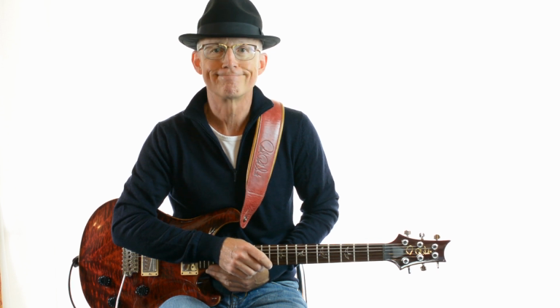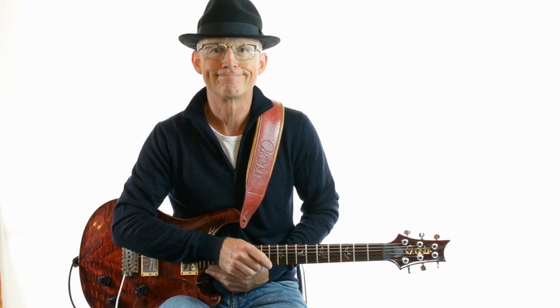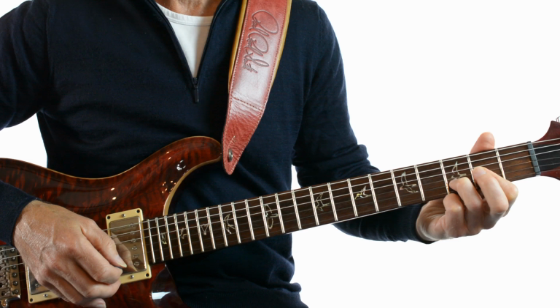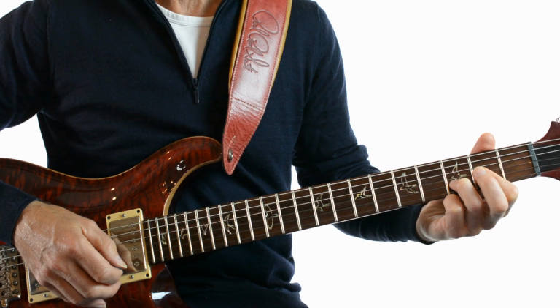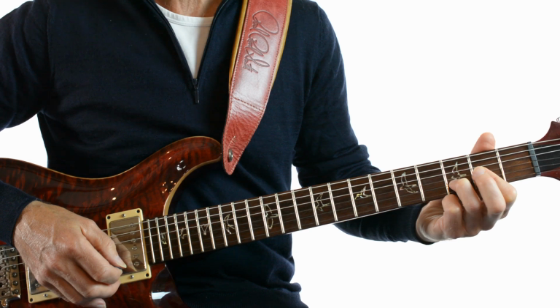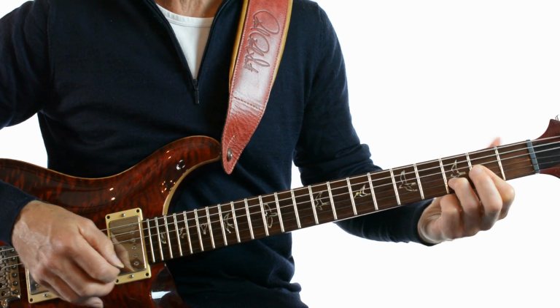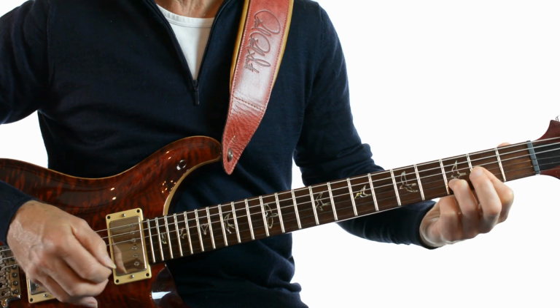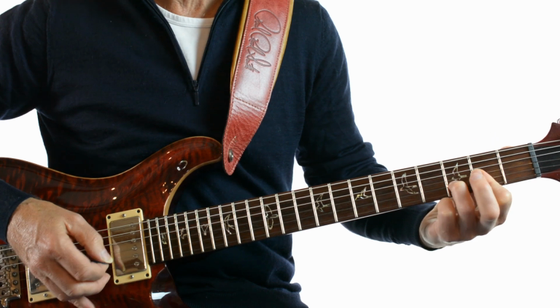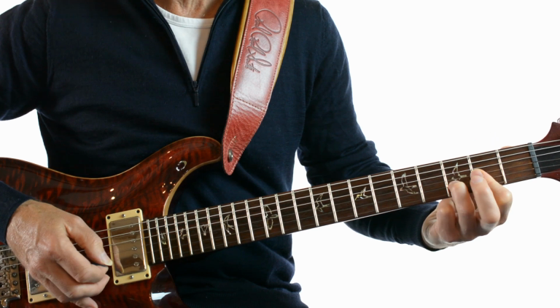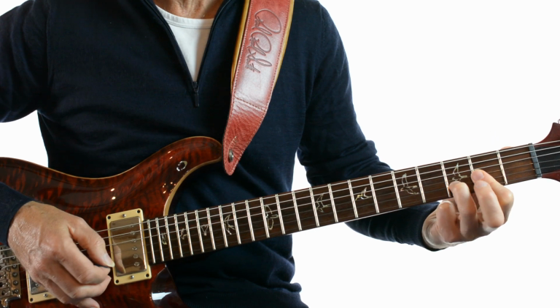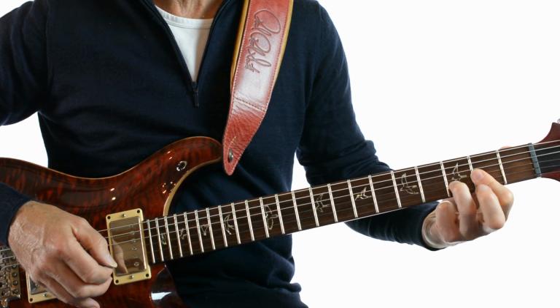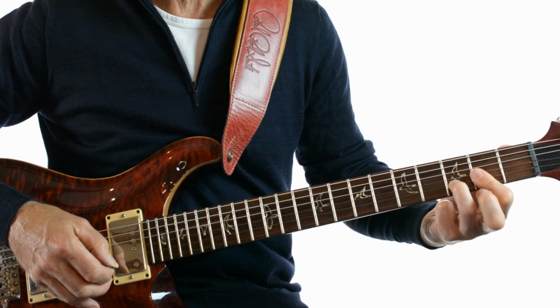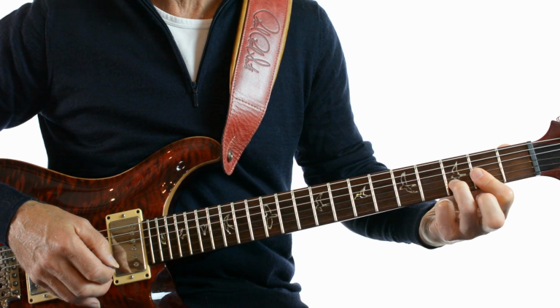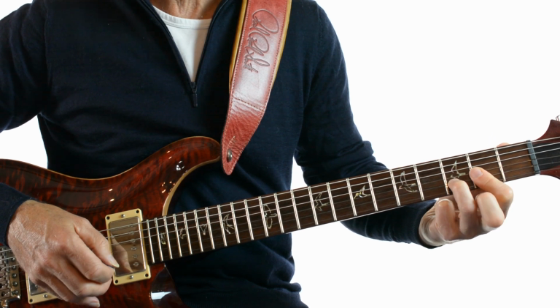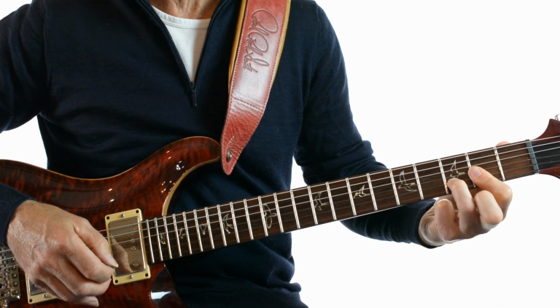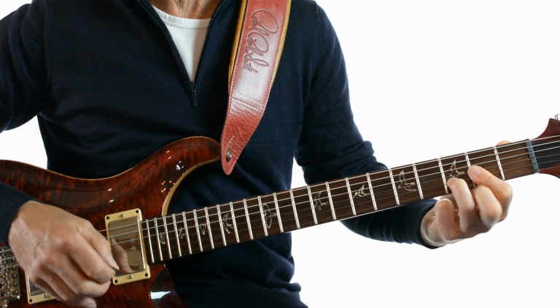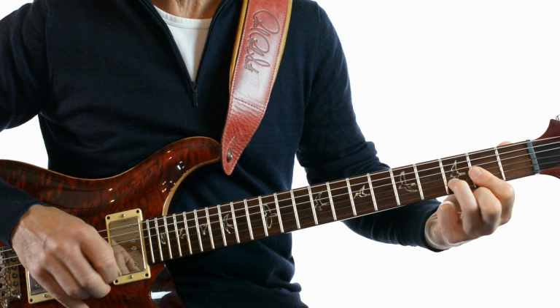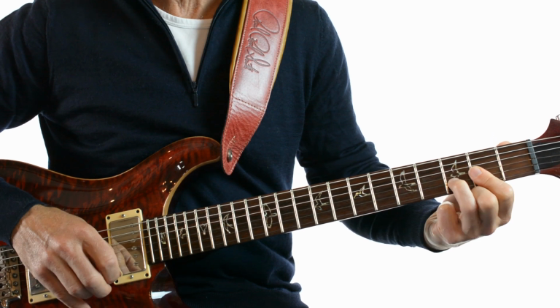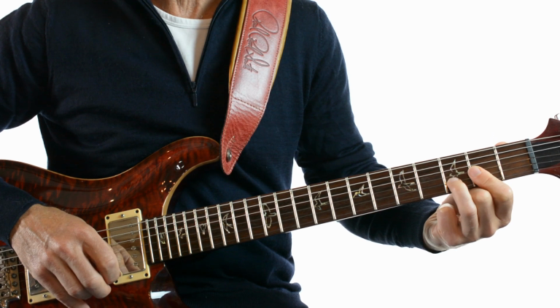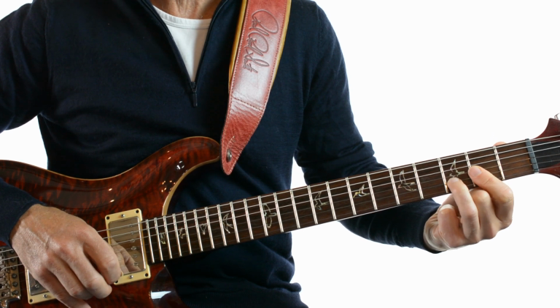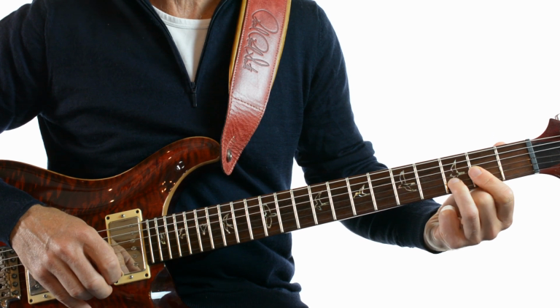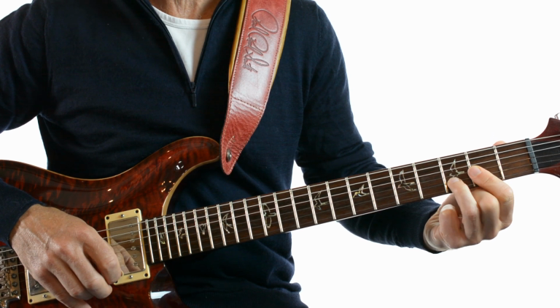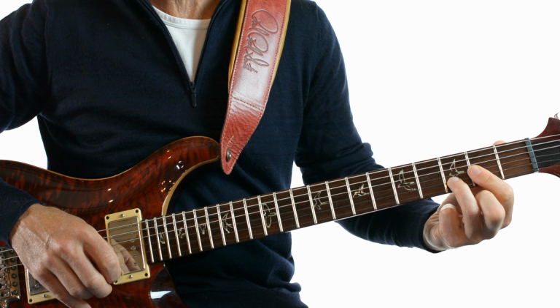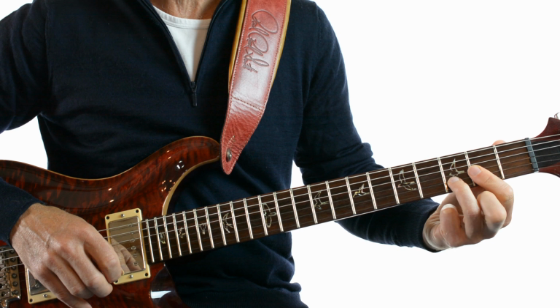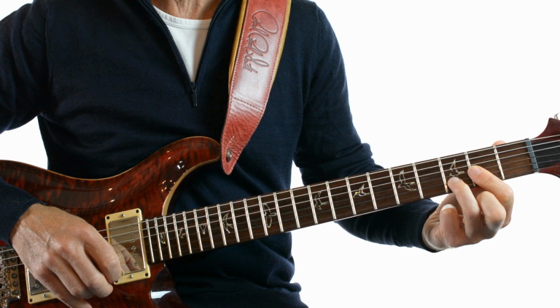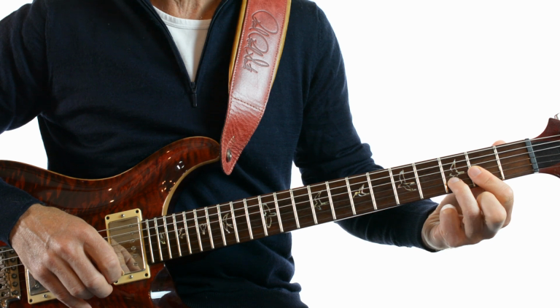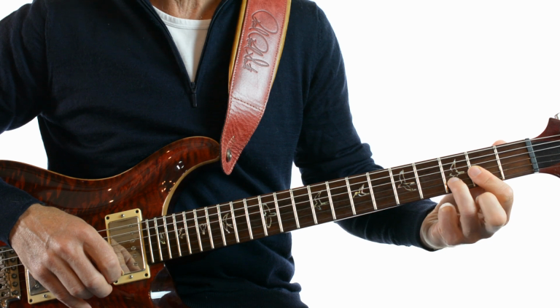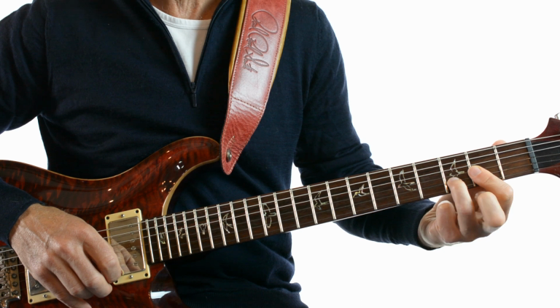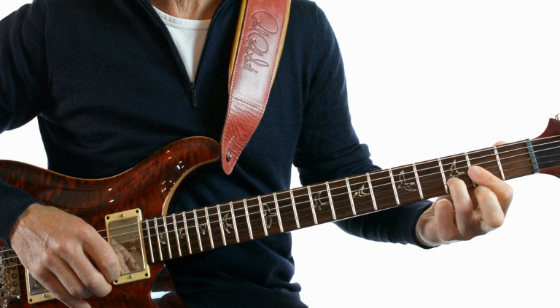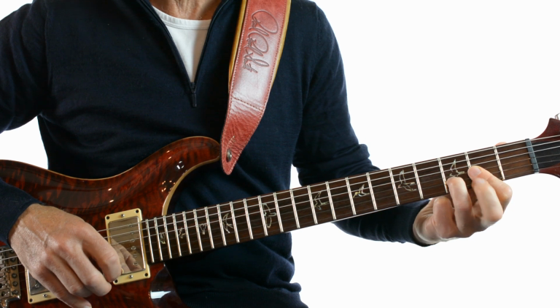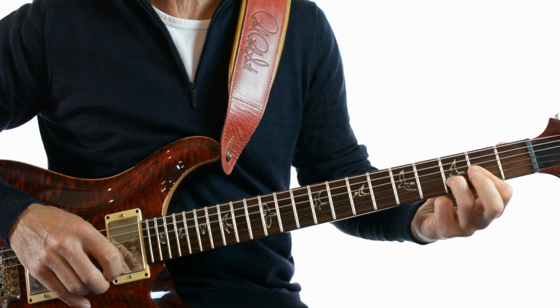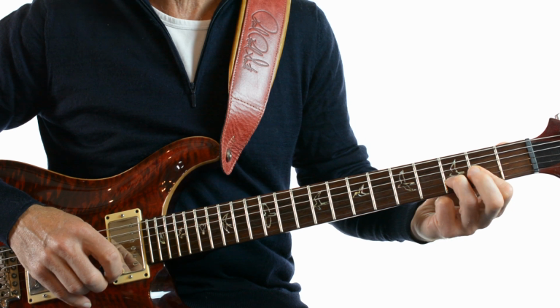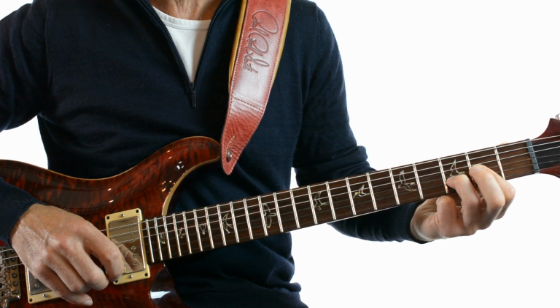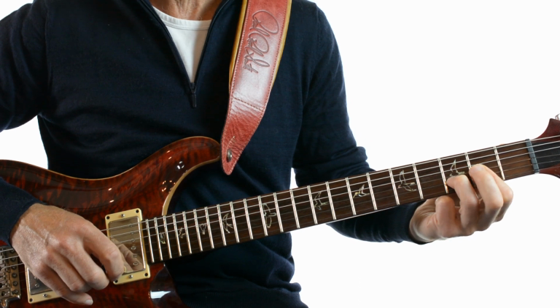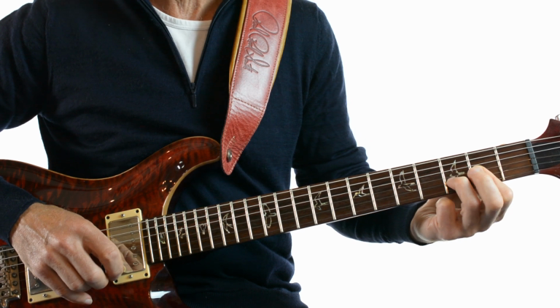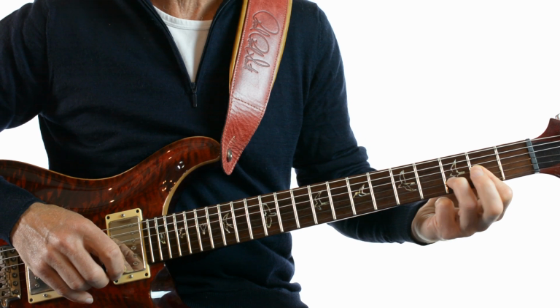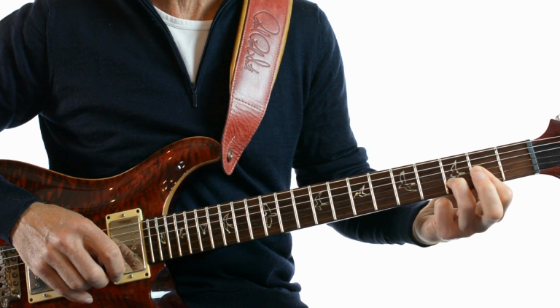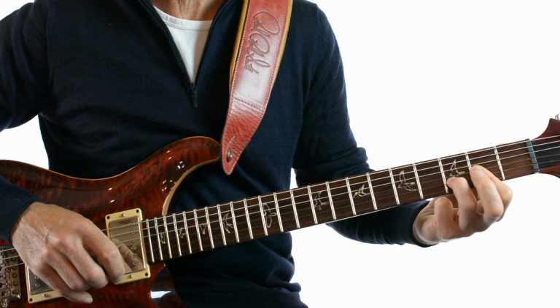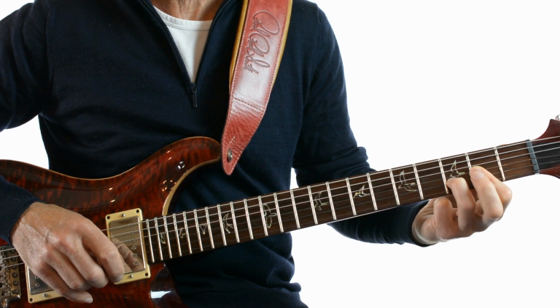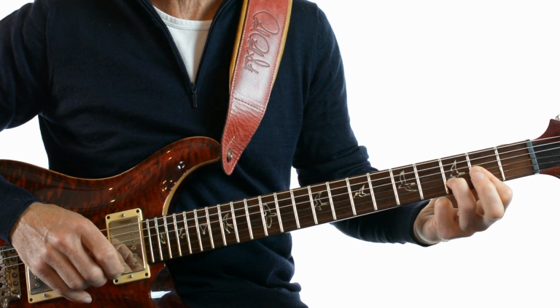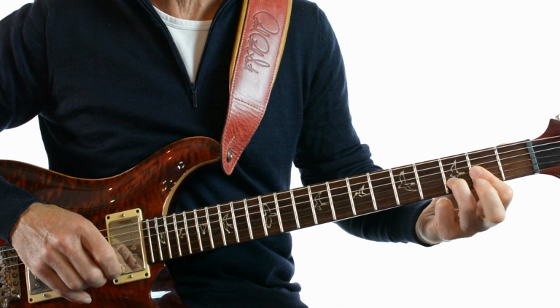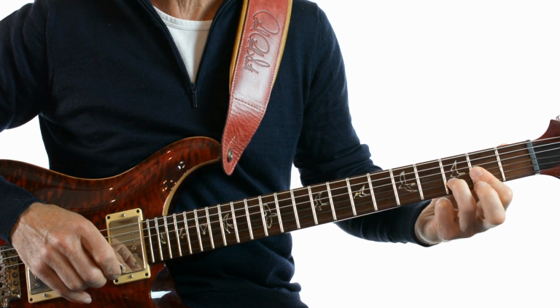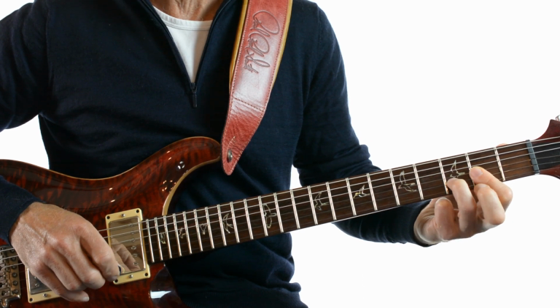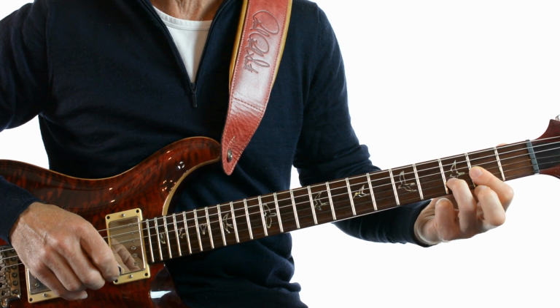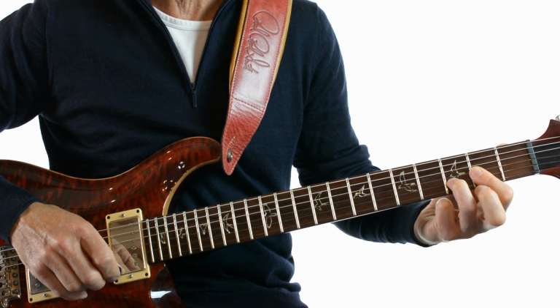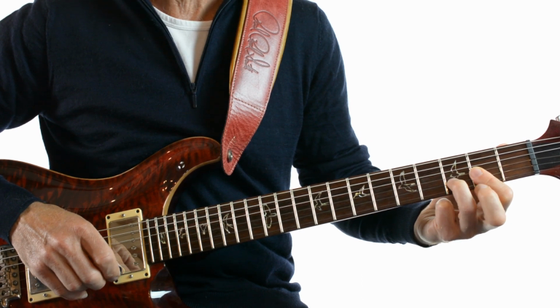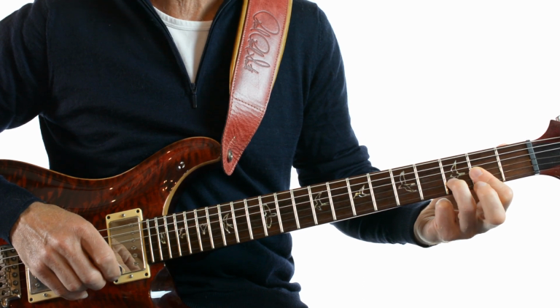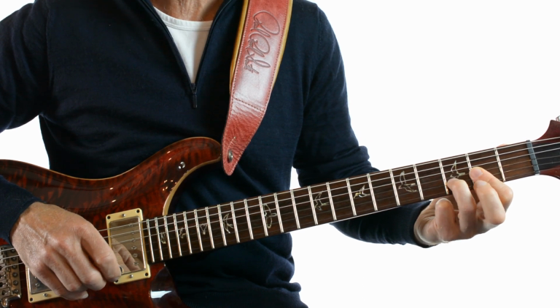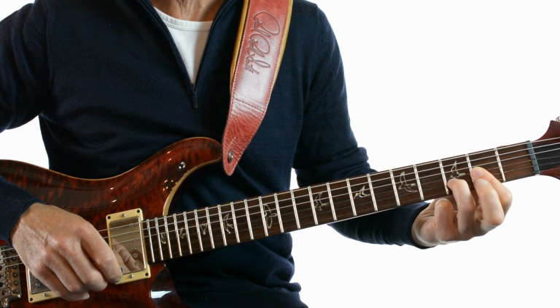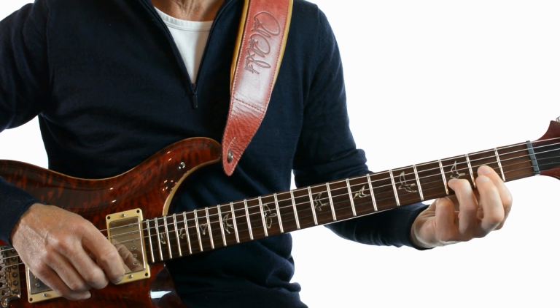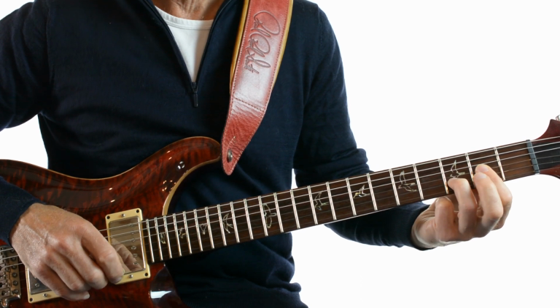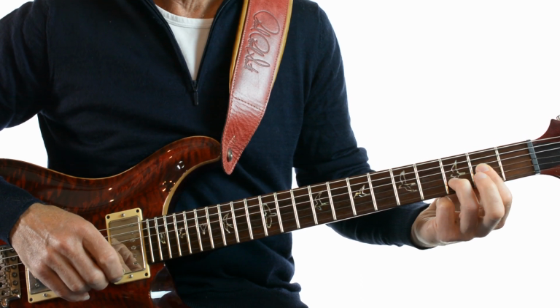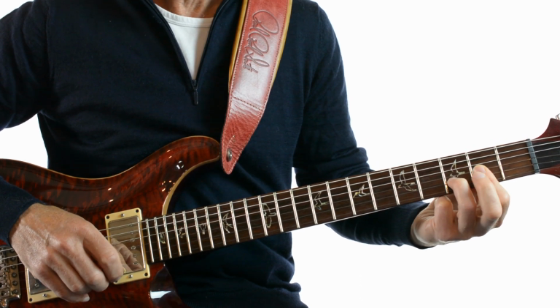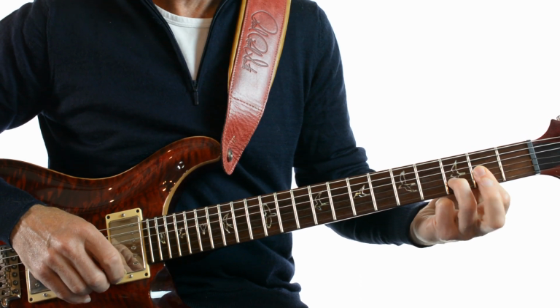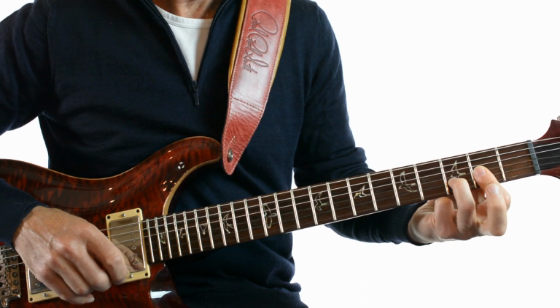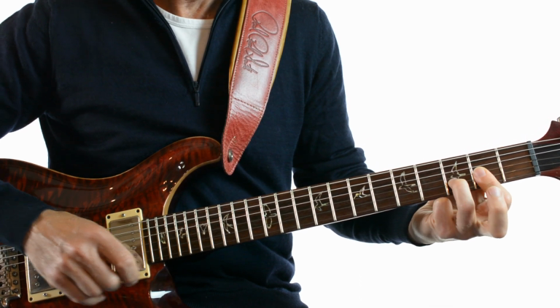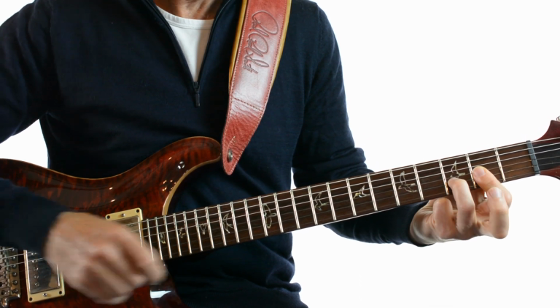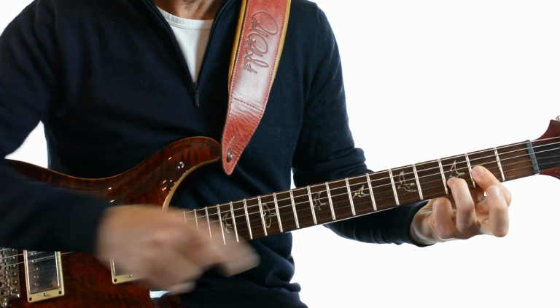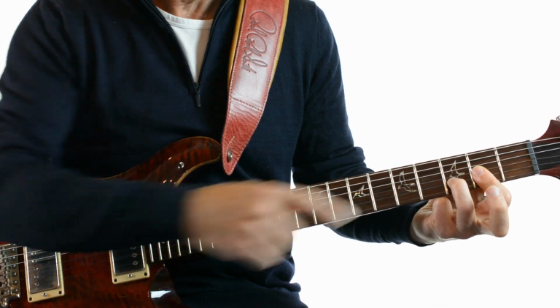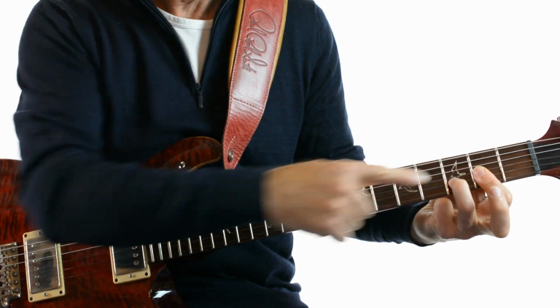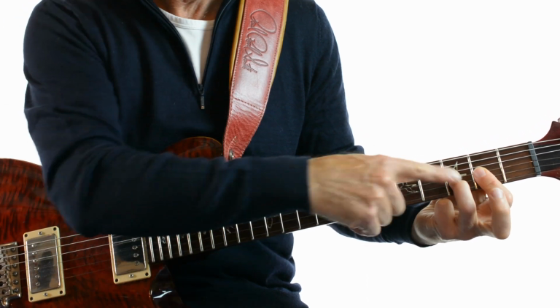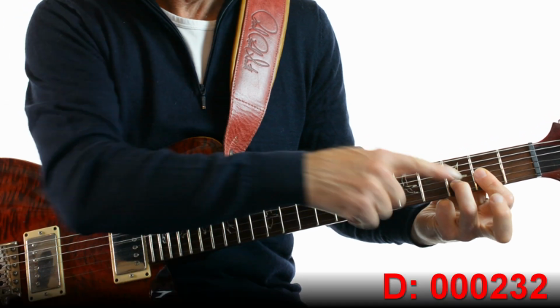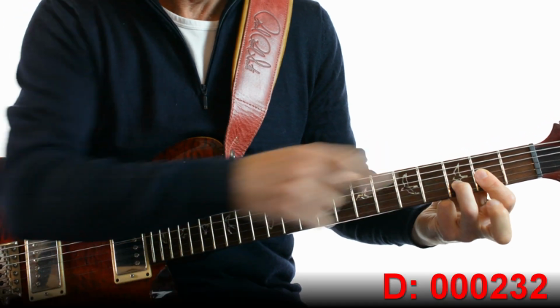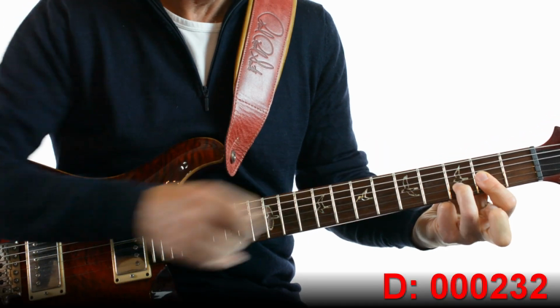Let's start with the introduction. It's an 8-bar introduction with just 4 chords. The chords are D, which is 2, 3, 2.